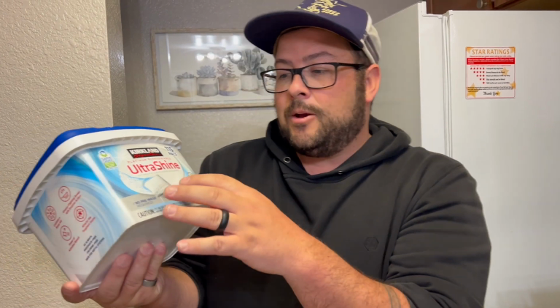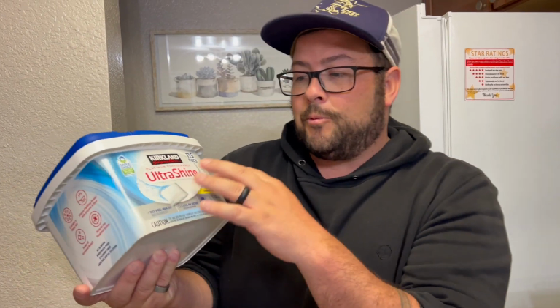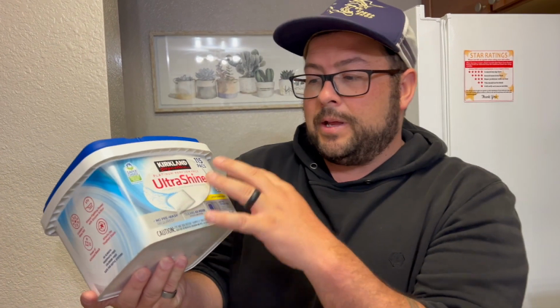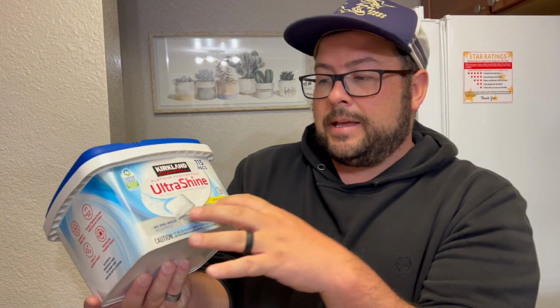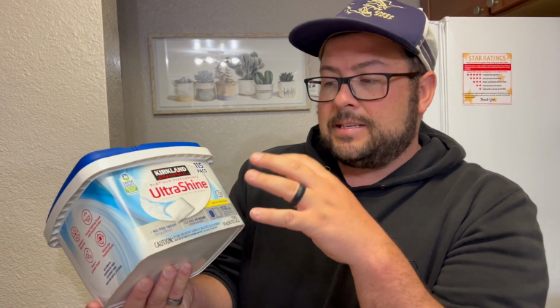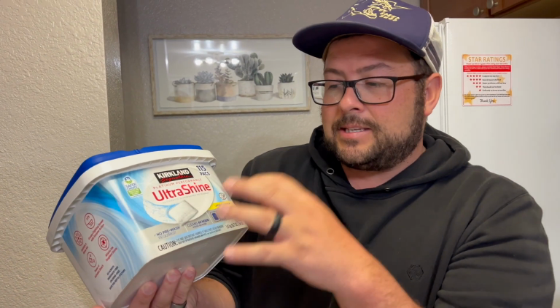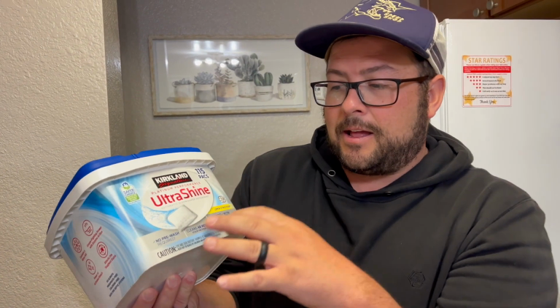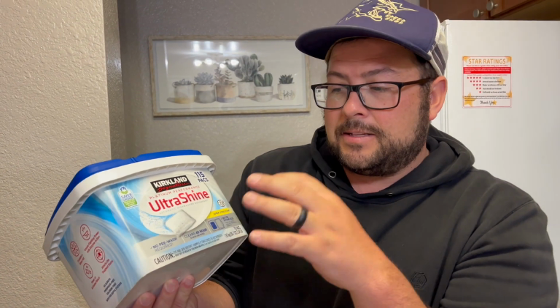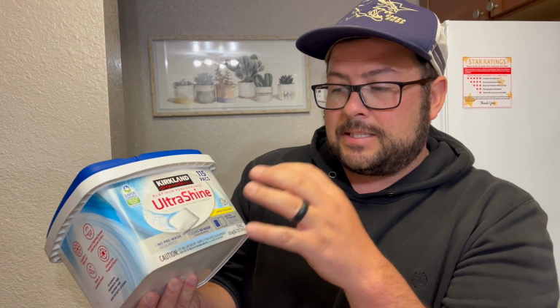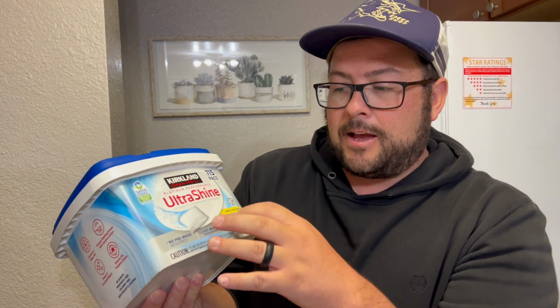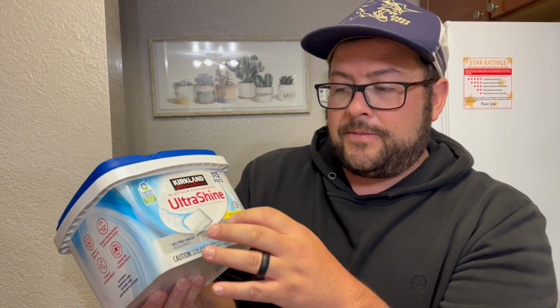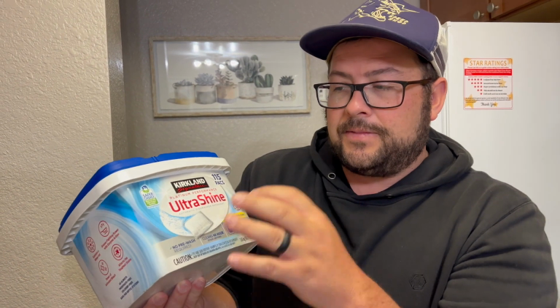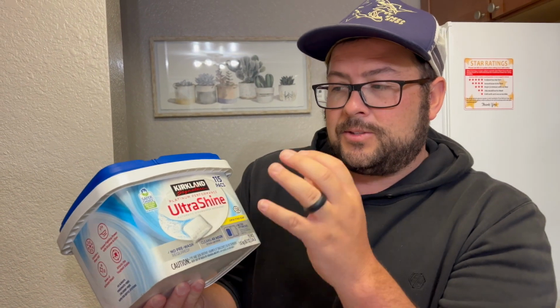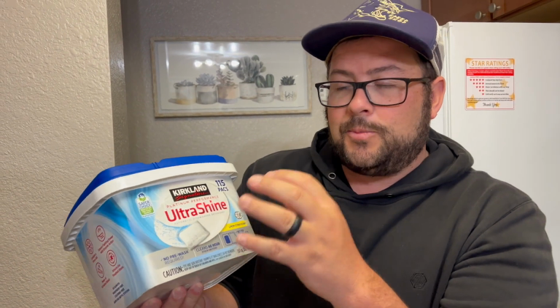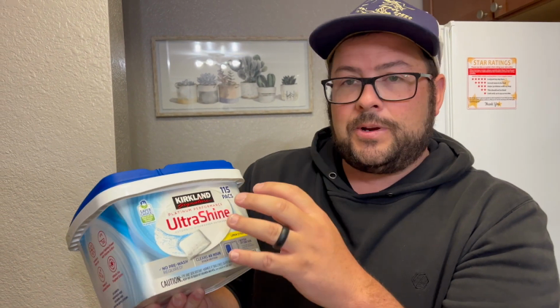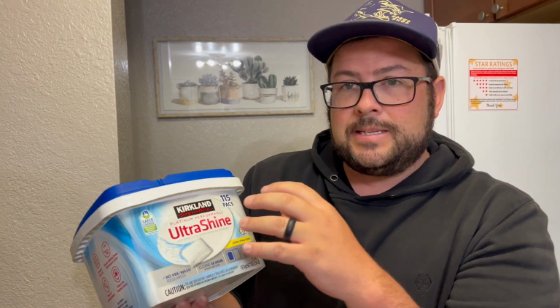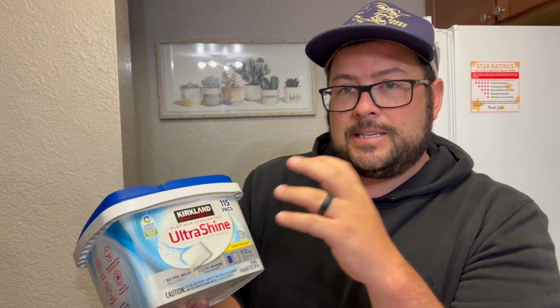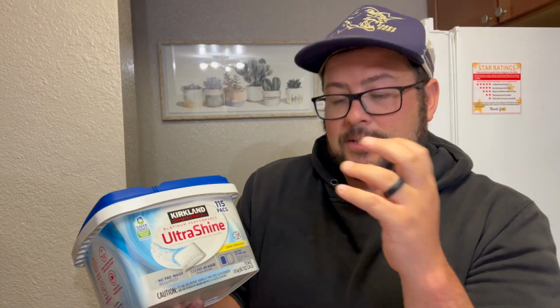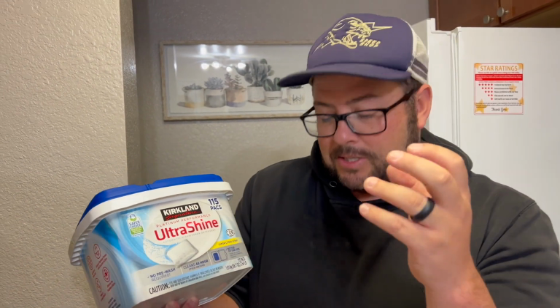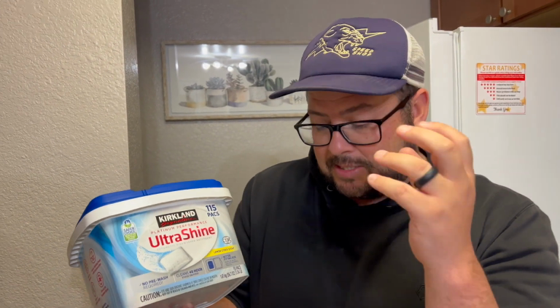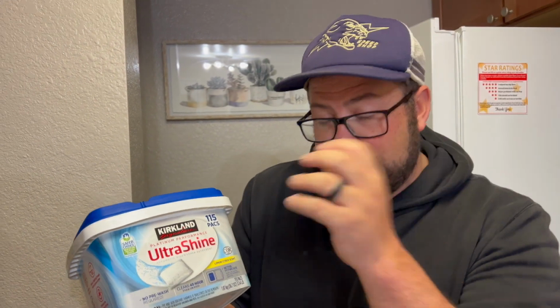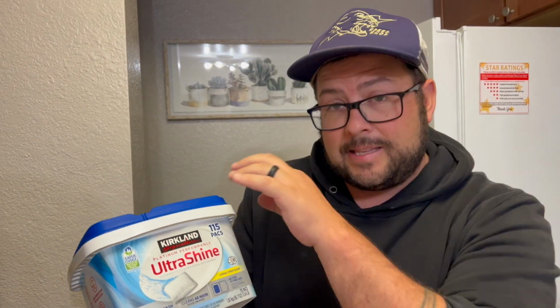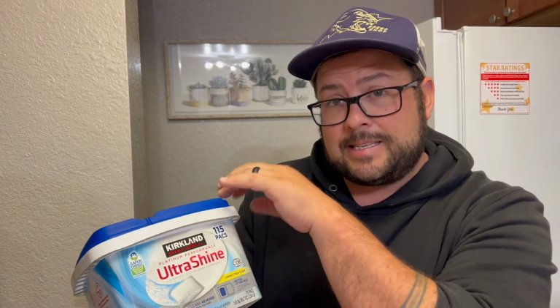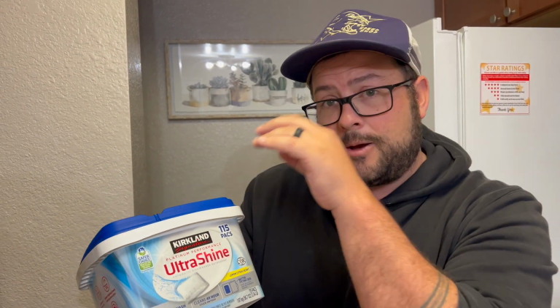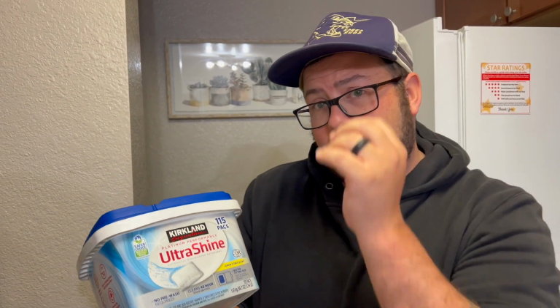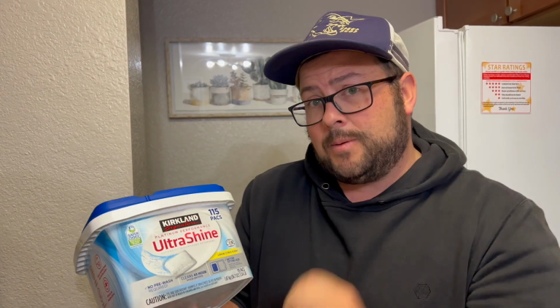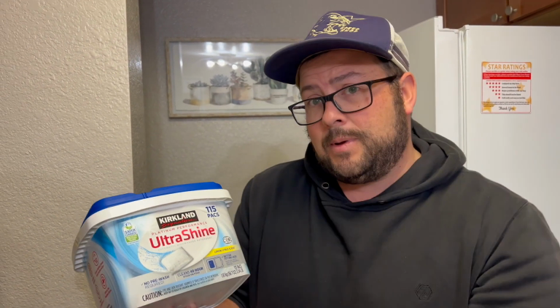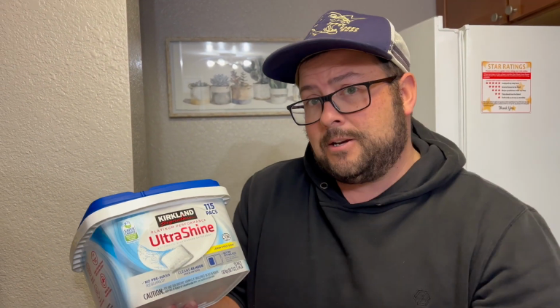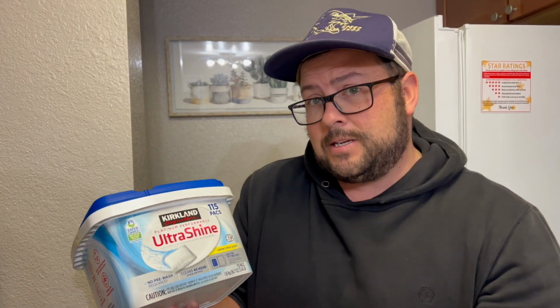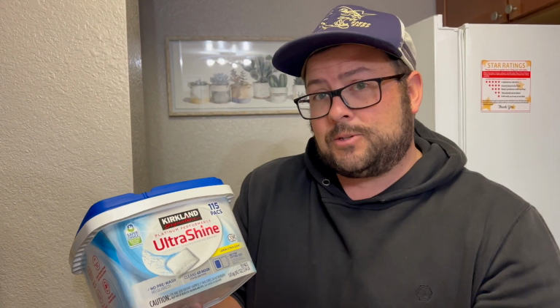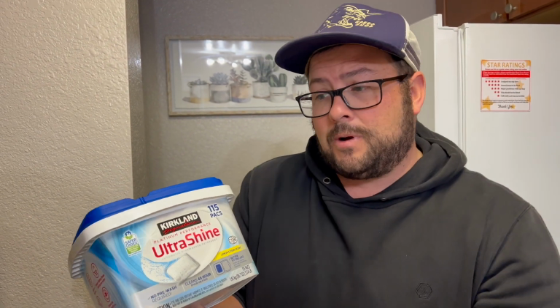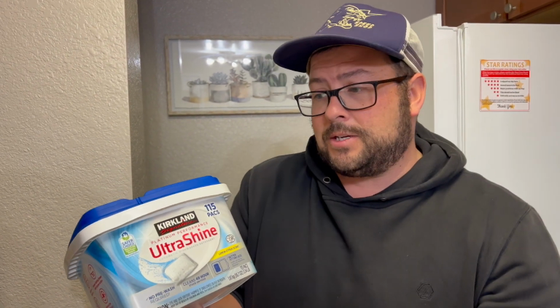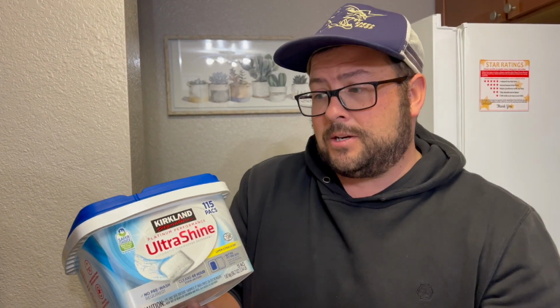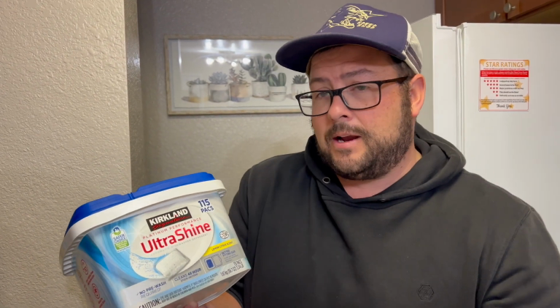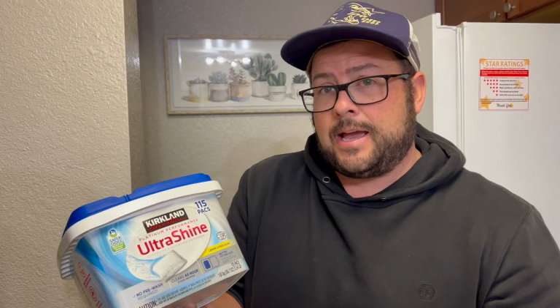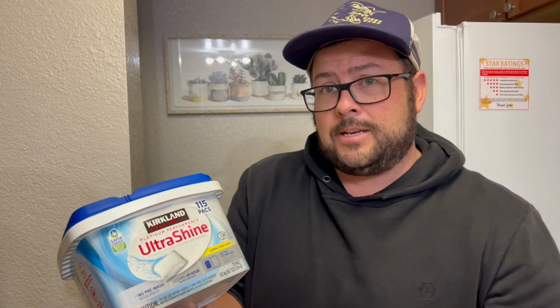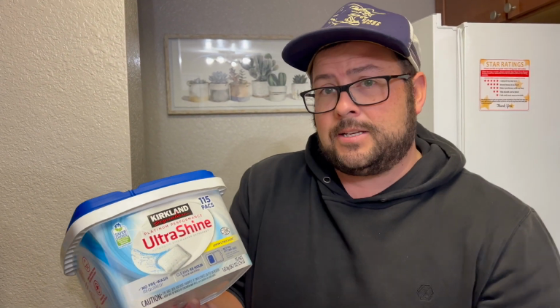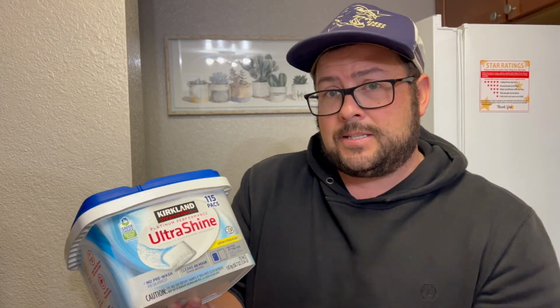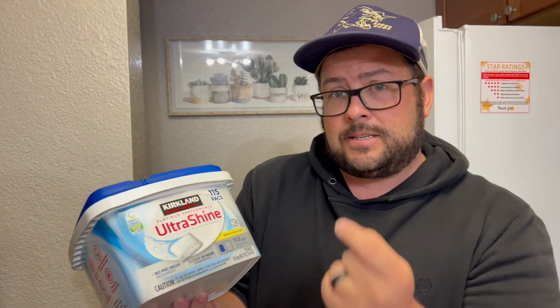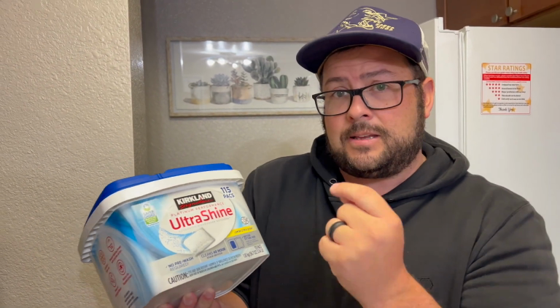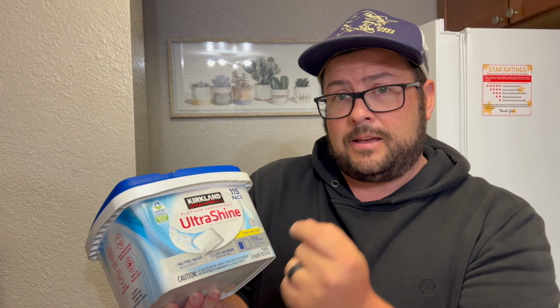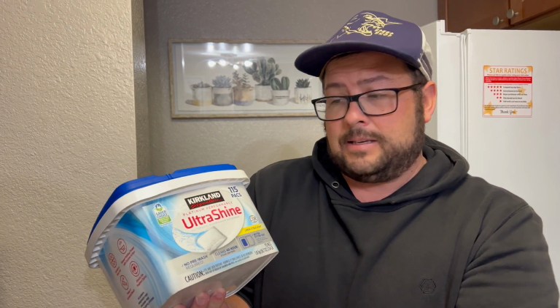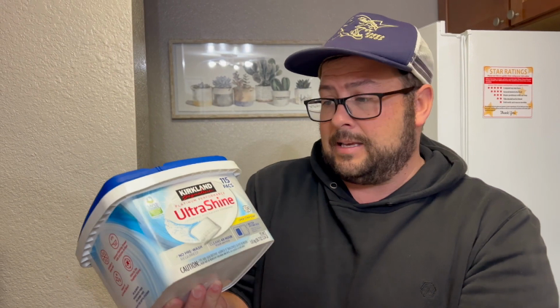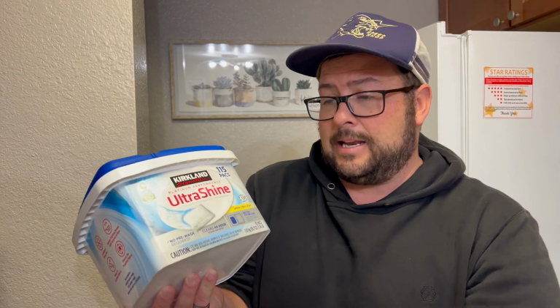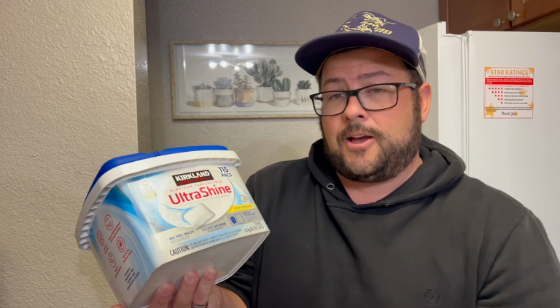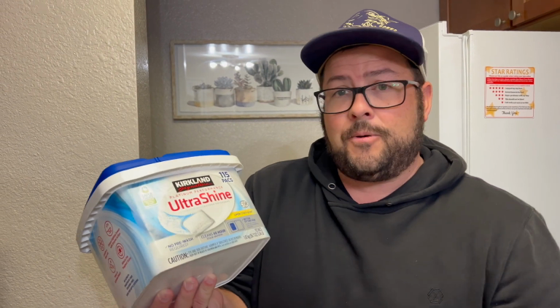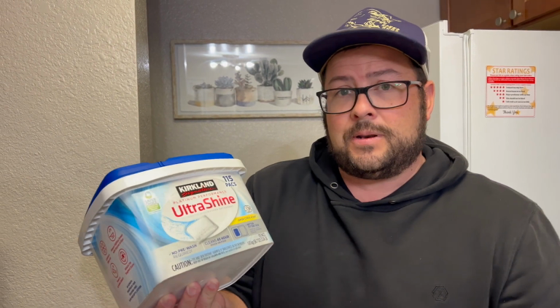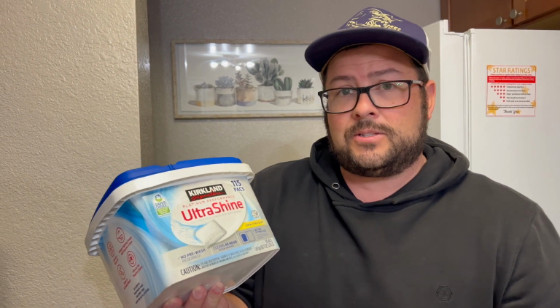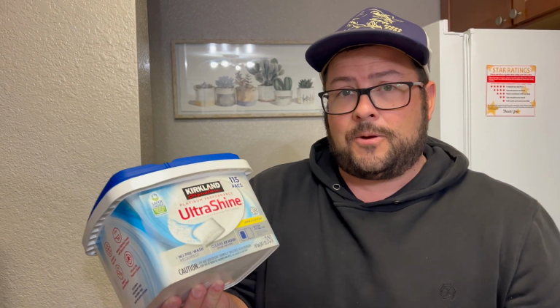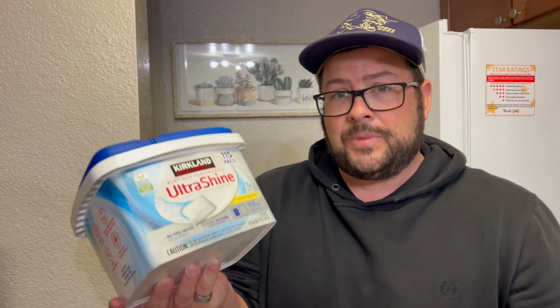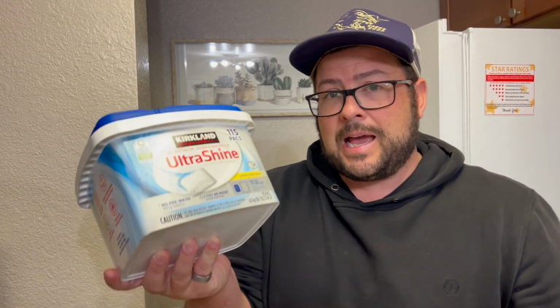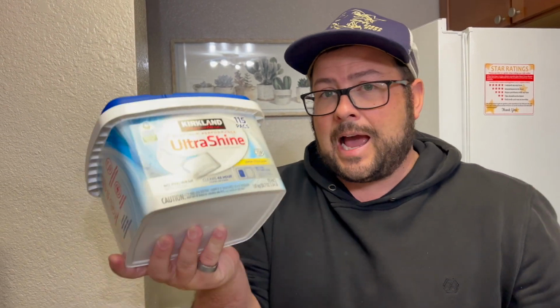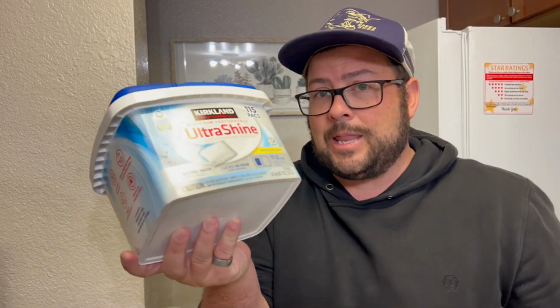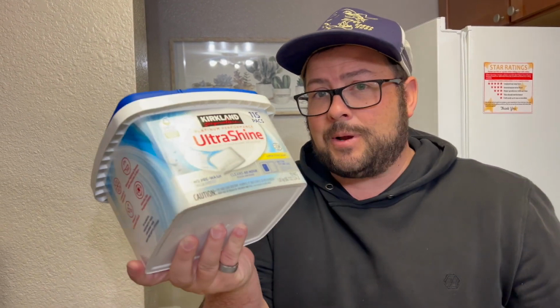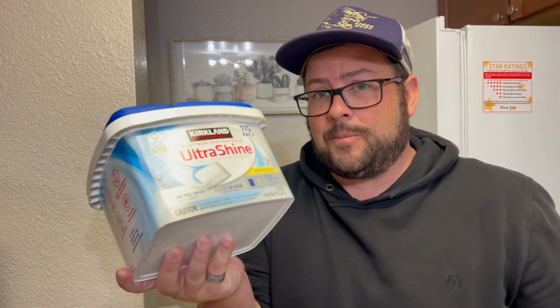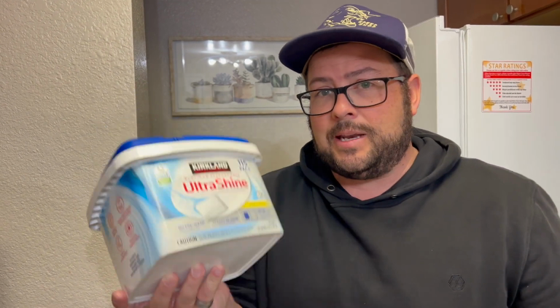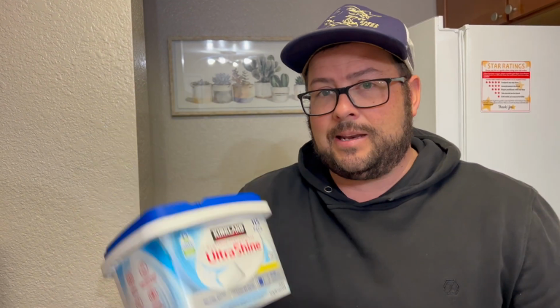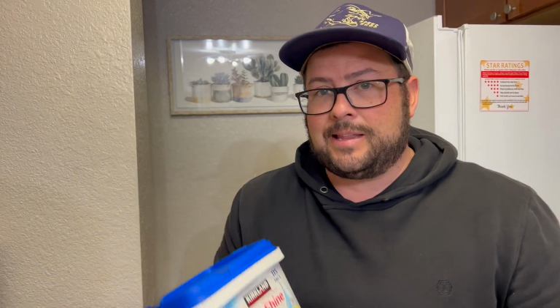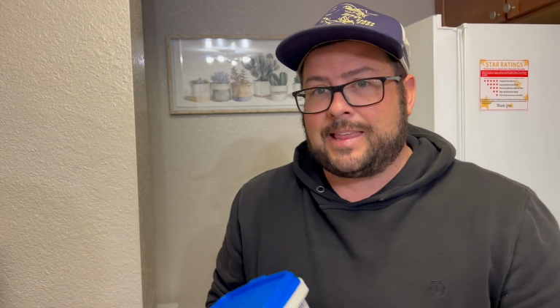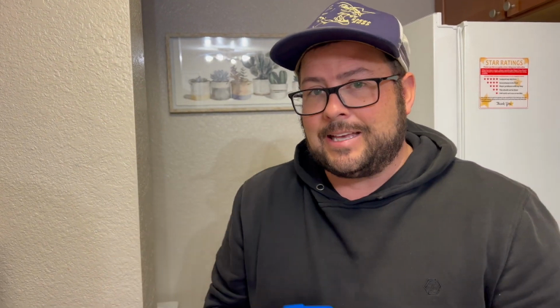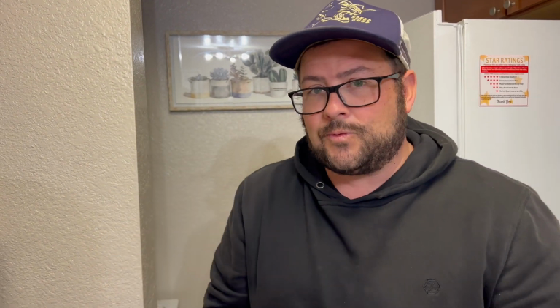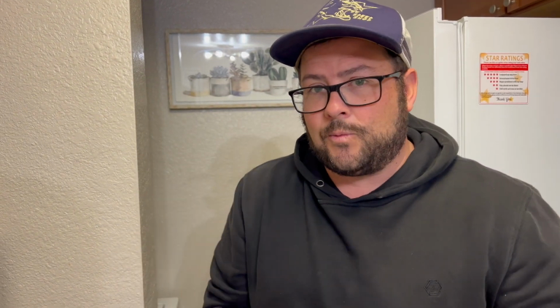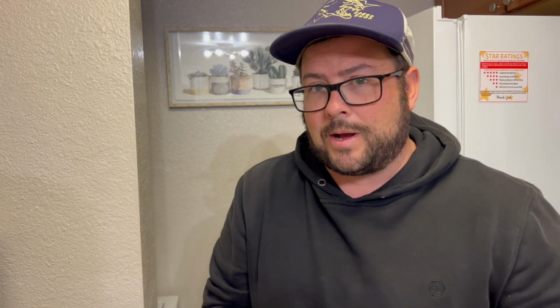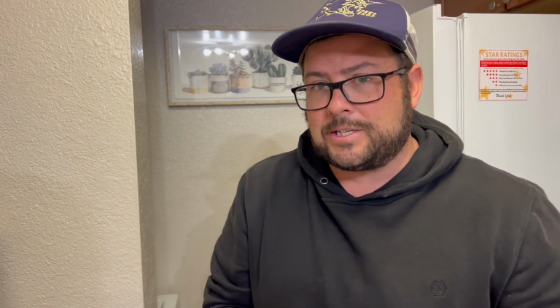Really solid stuff. Super easy to just take these out, put them in your dishwasher, and get it going. Highly recommend it, and thanks for watching.